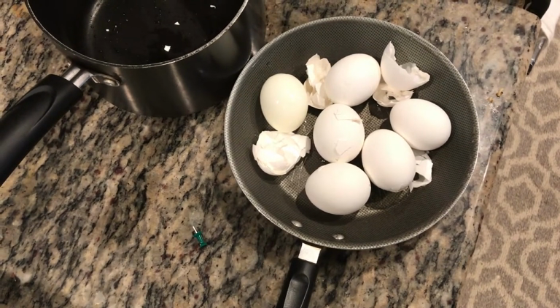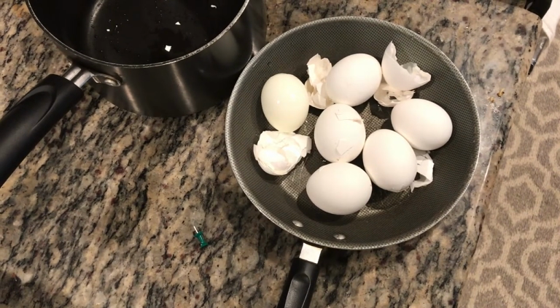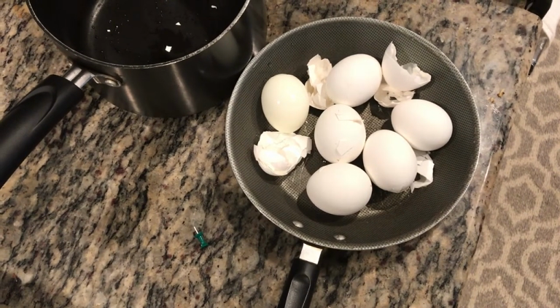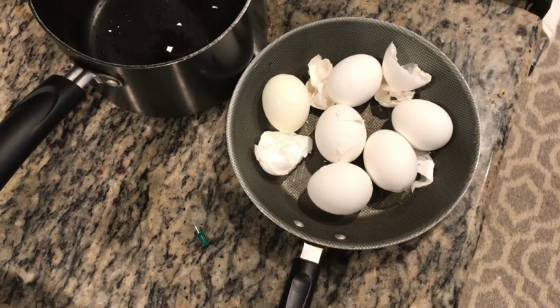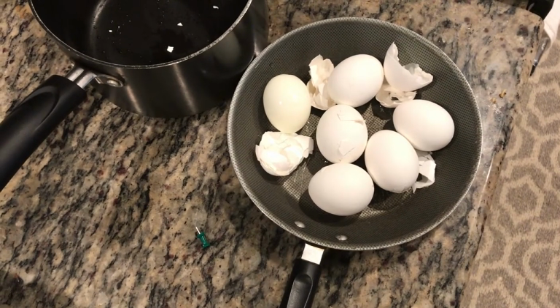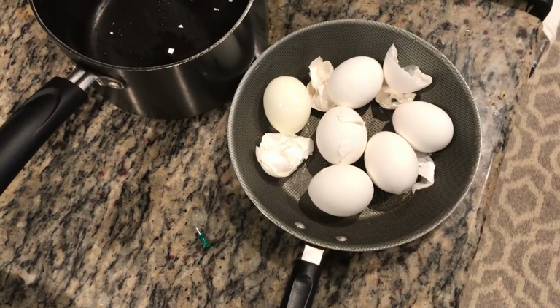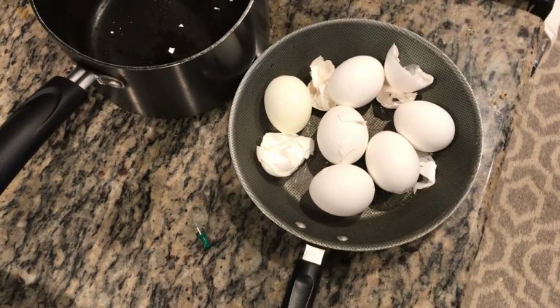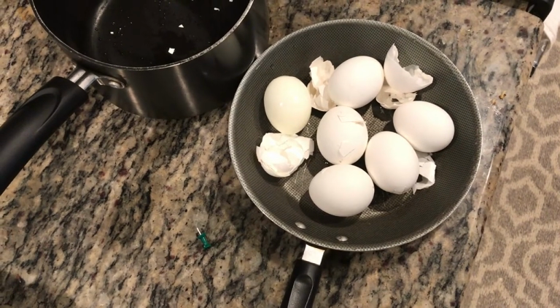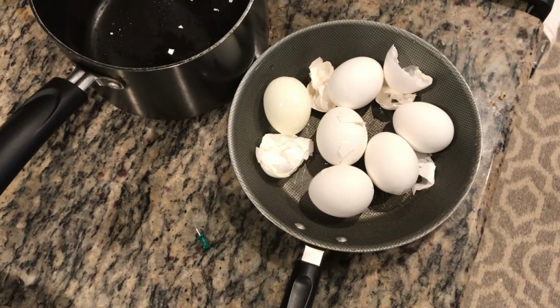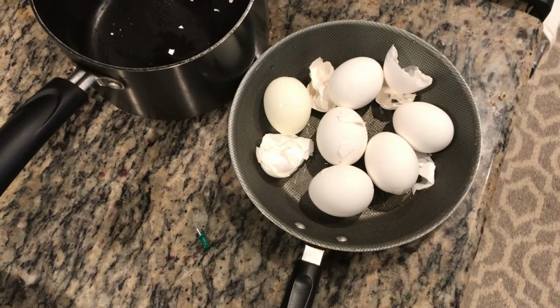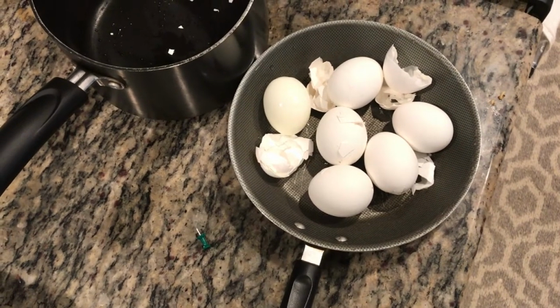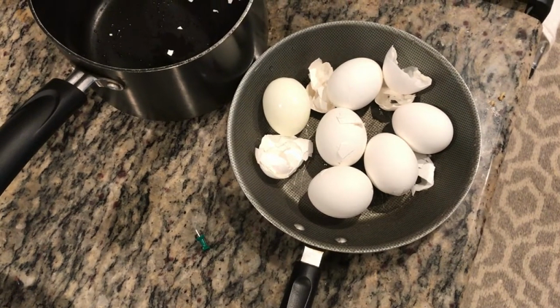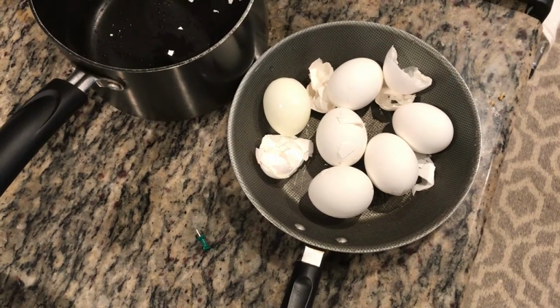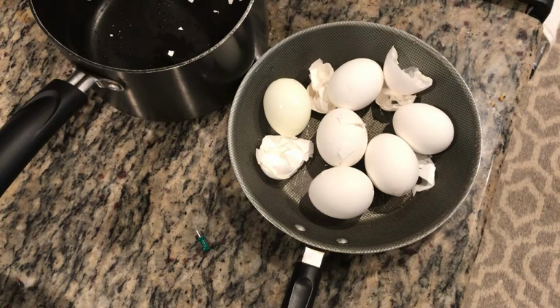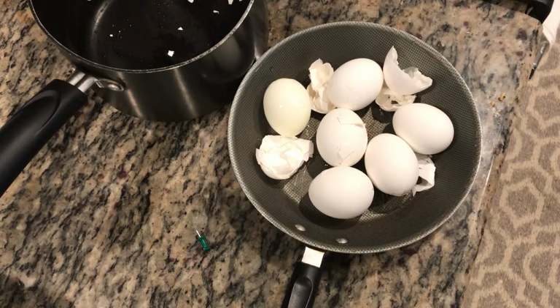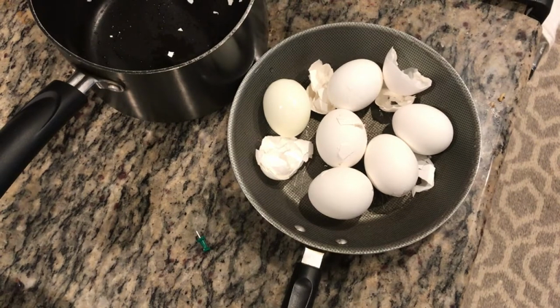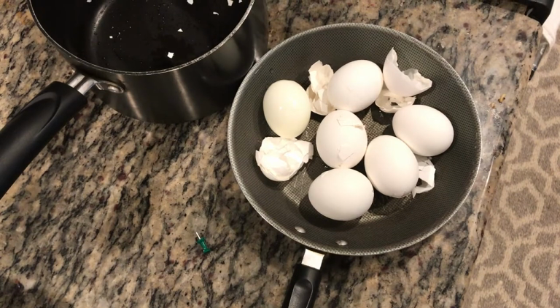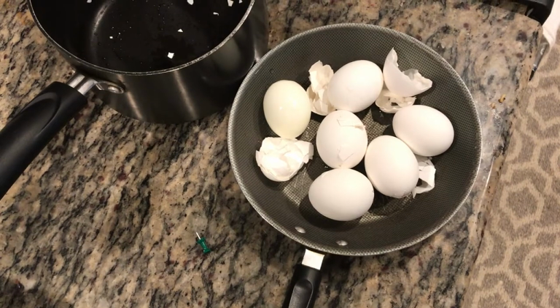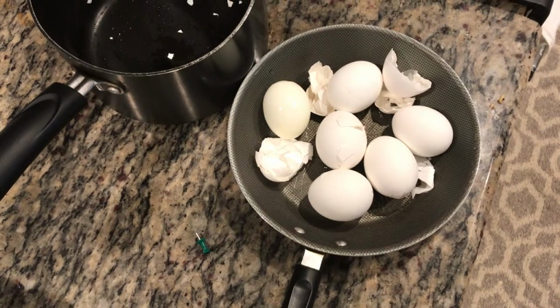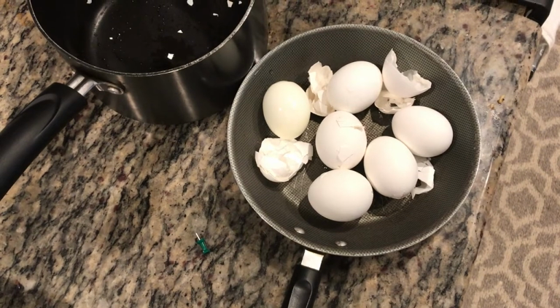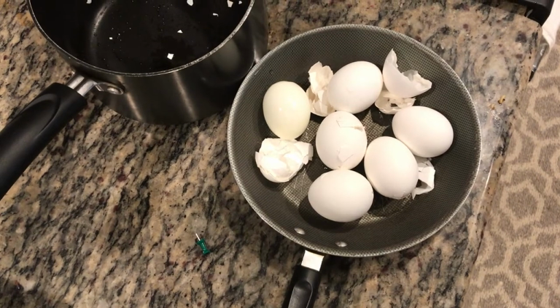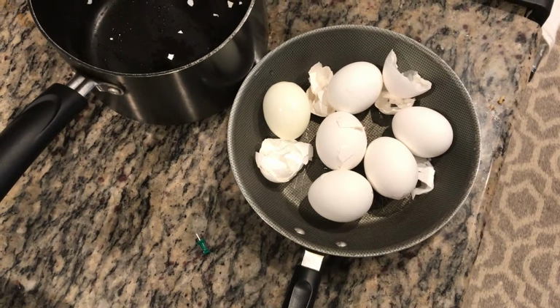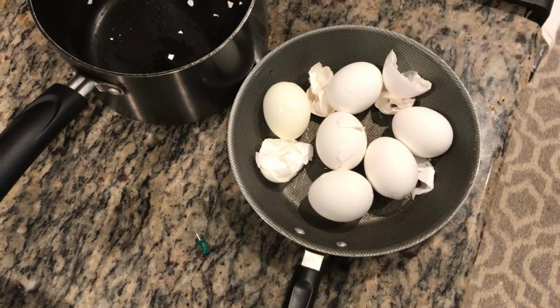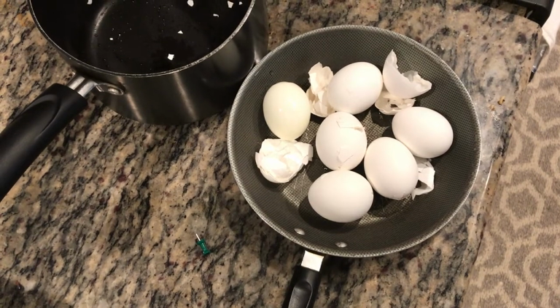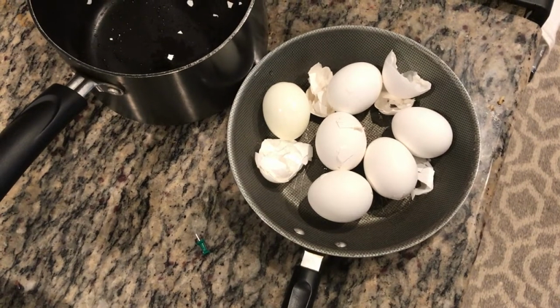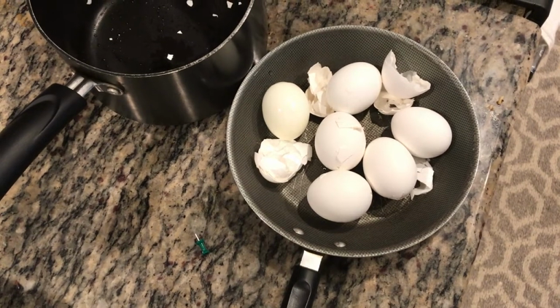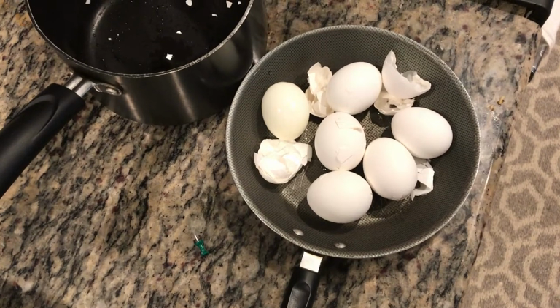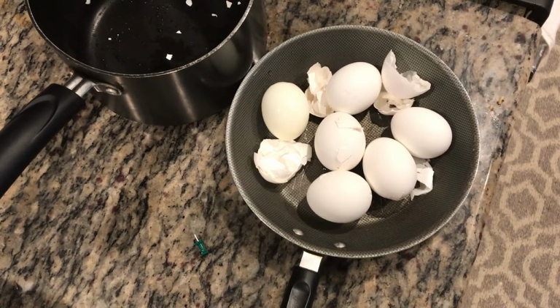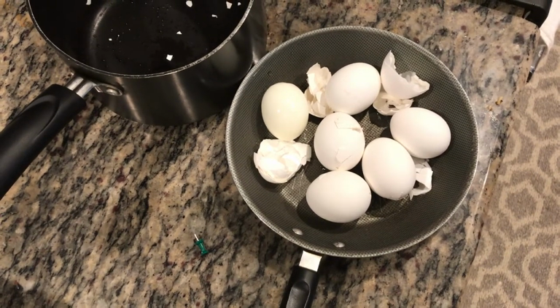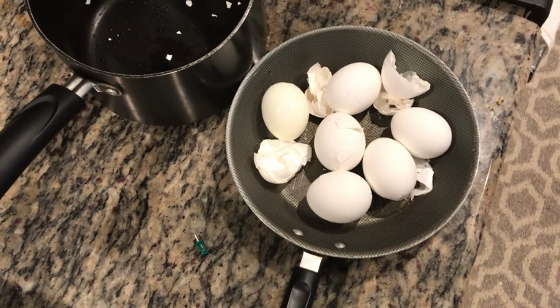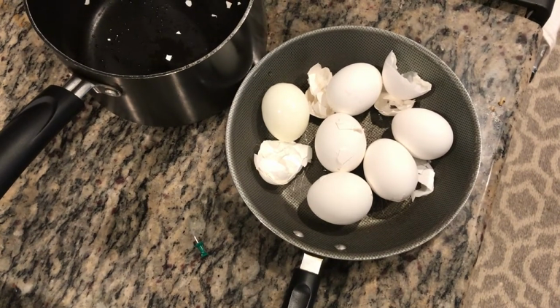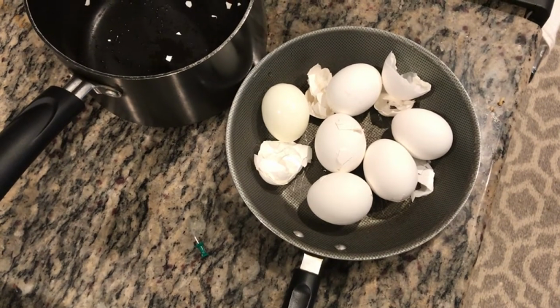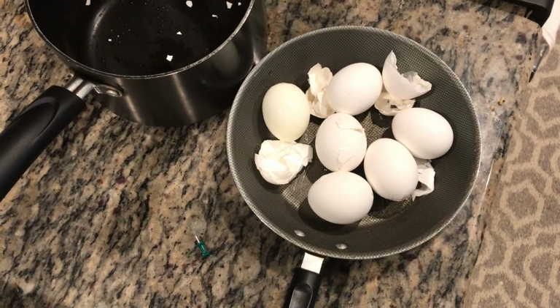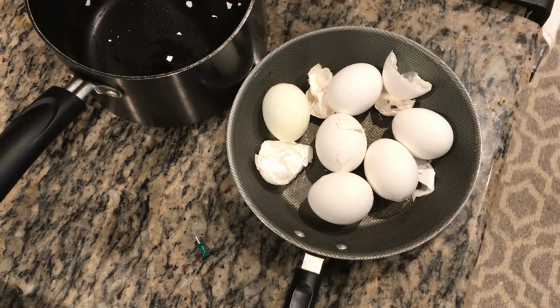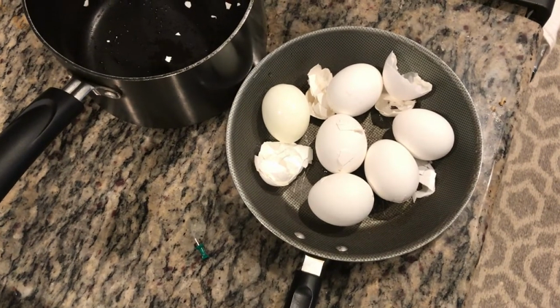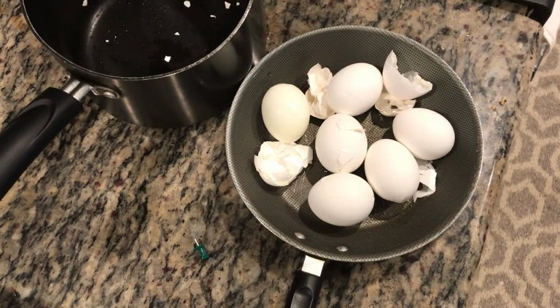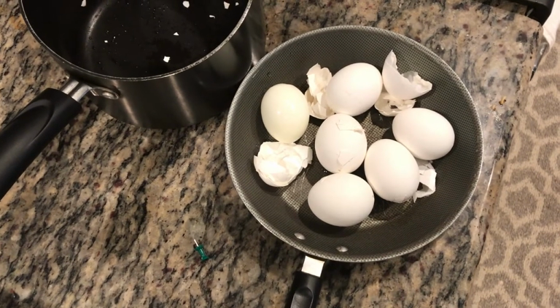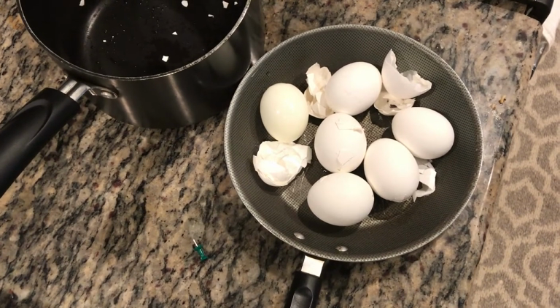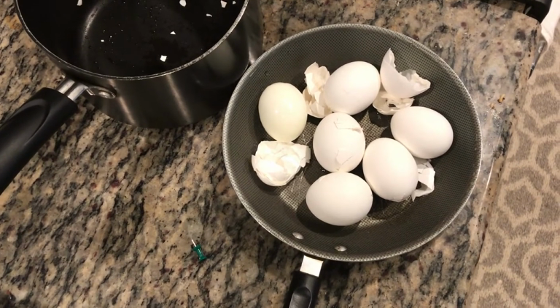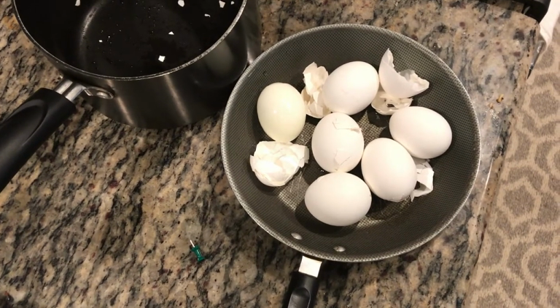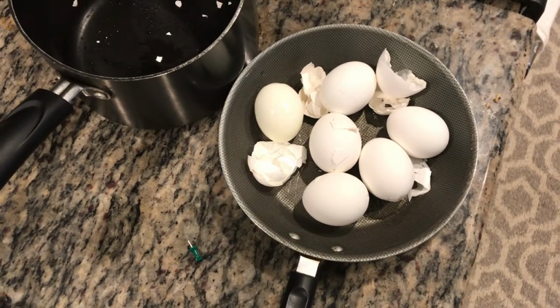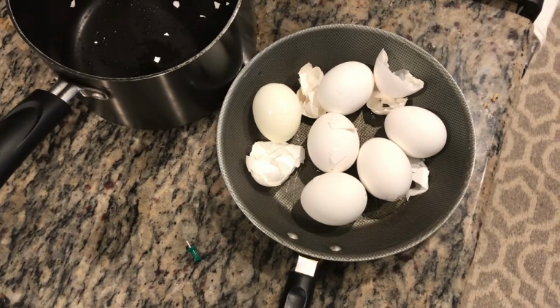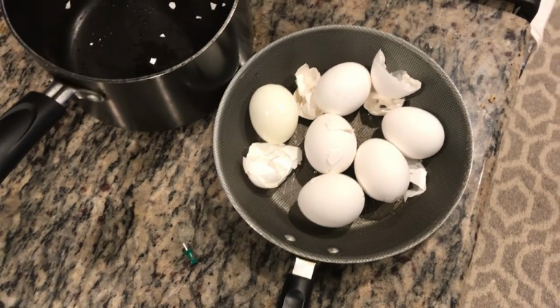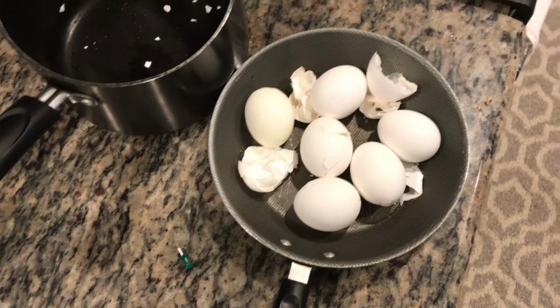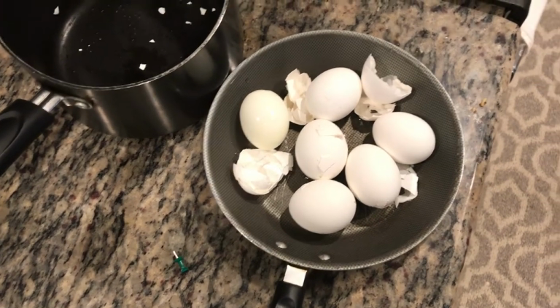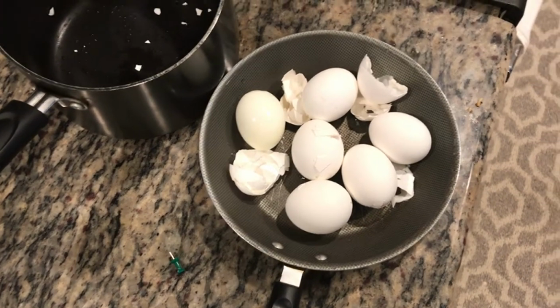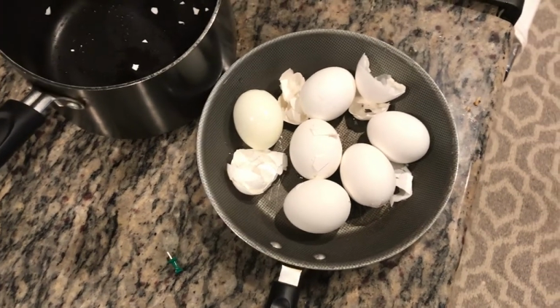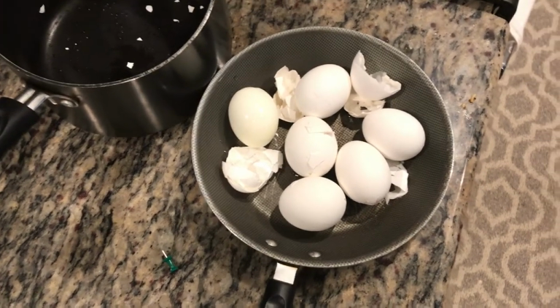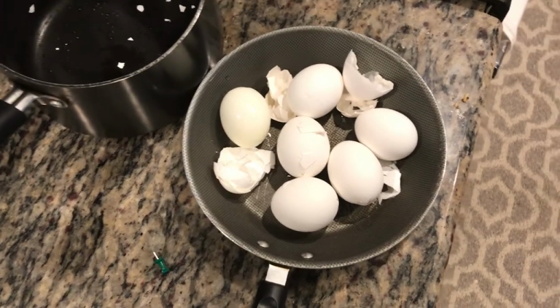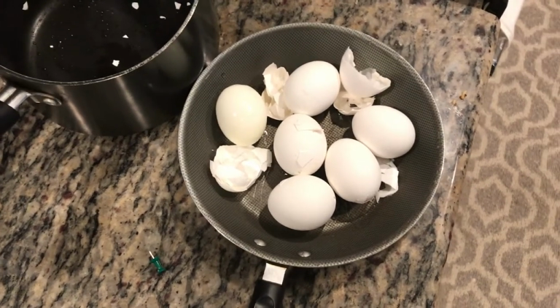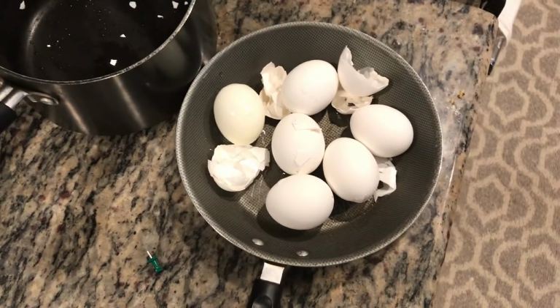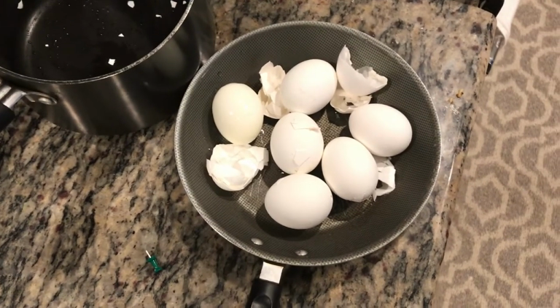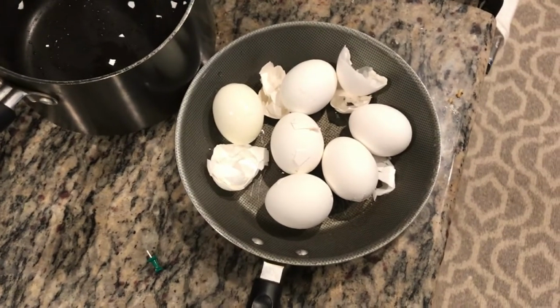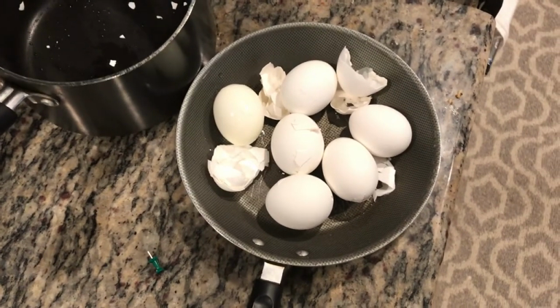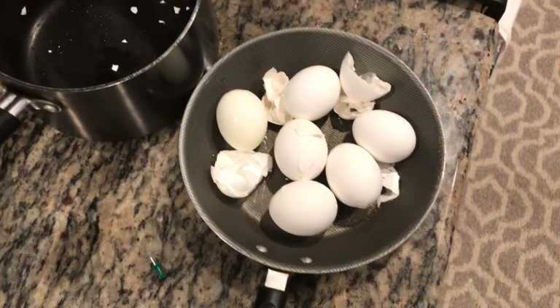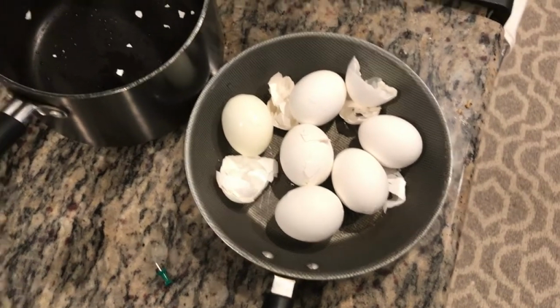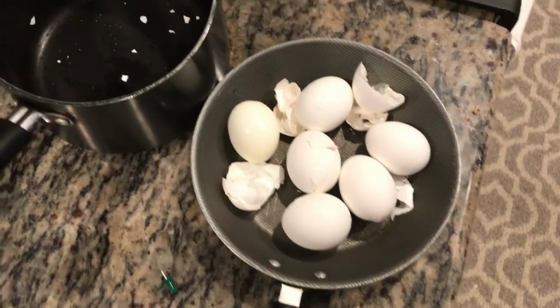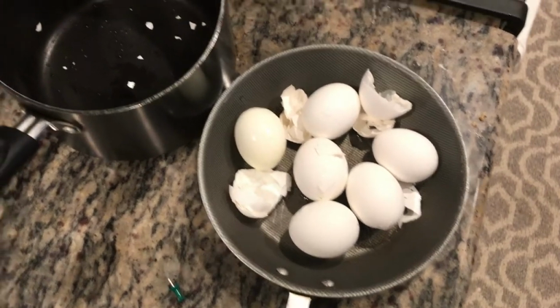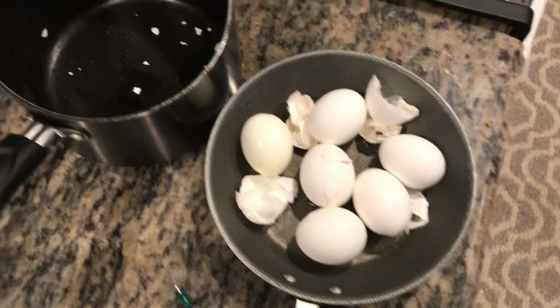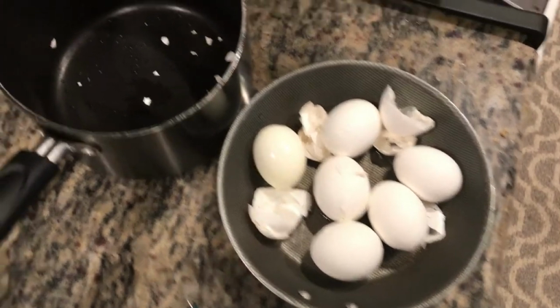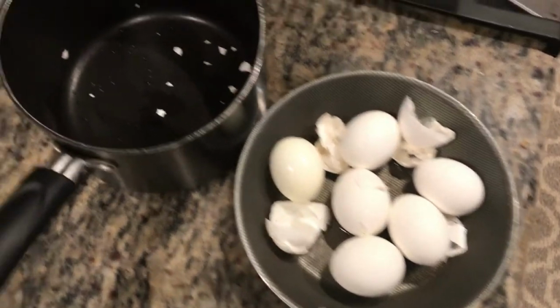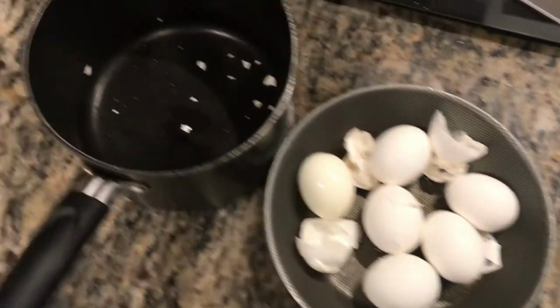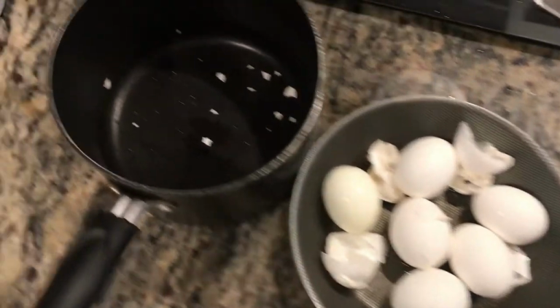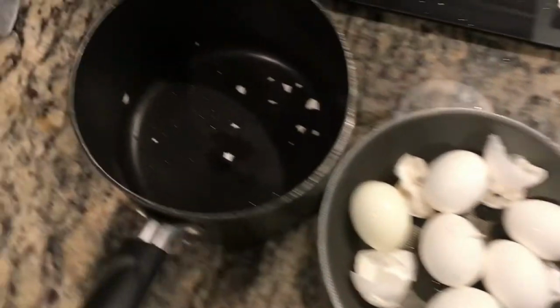First of all, the eggs have to be boiled for only about one minute after they reach the boiling point. That's very important.